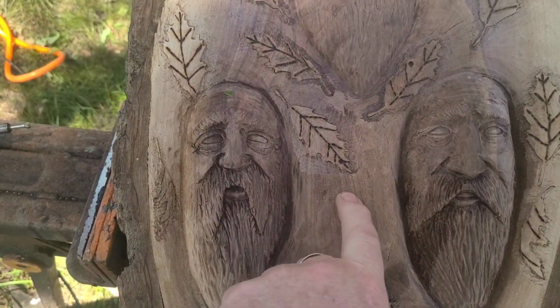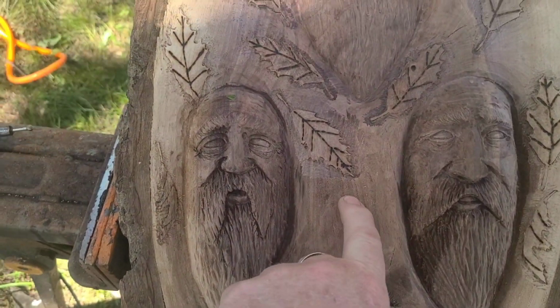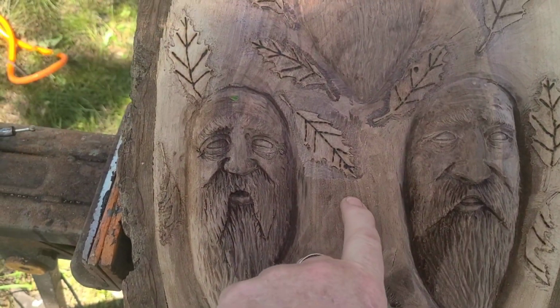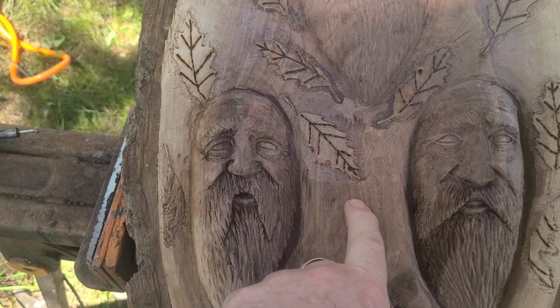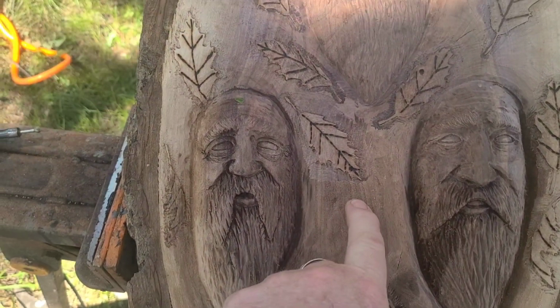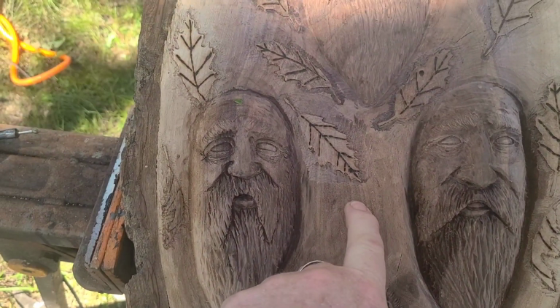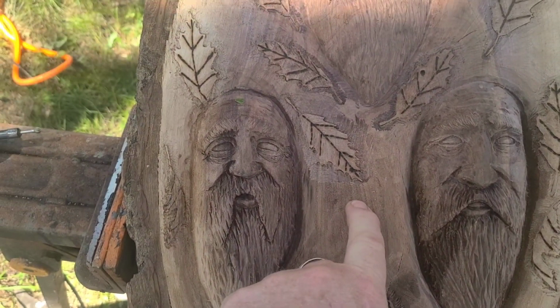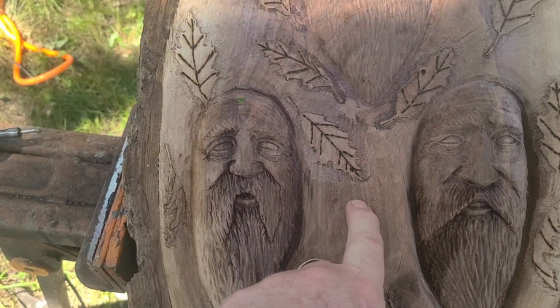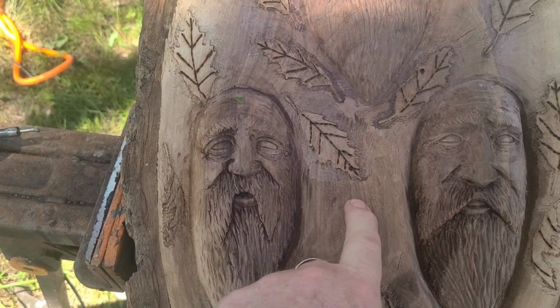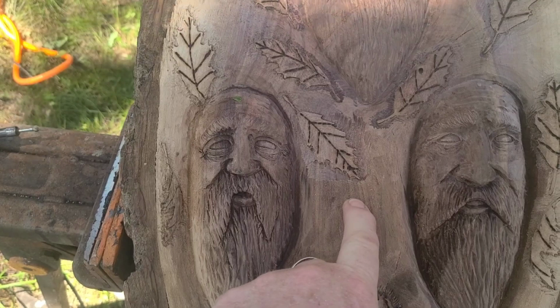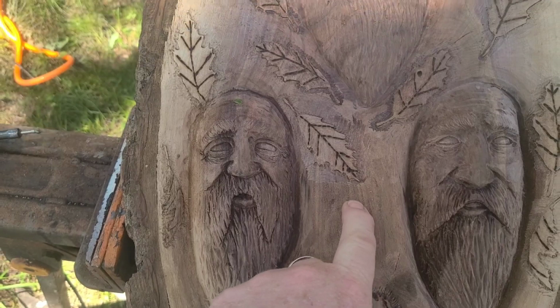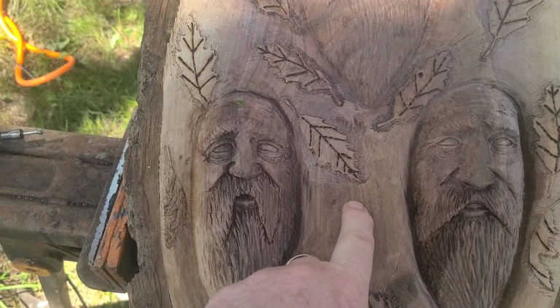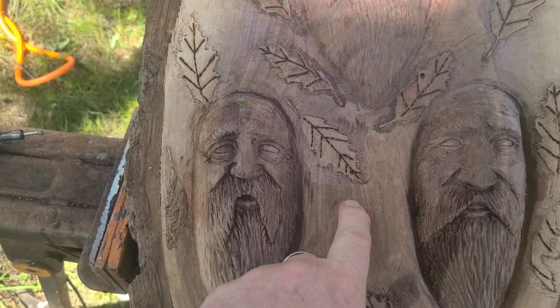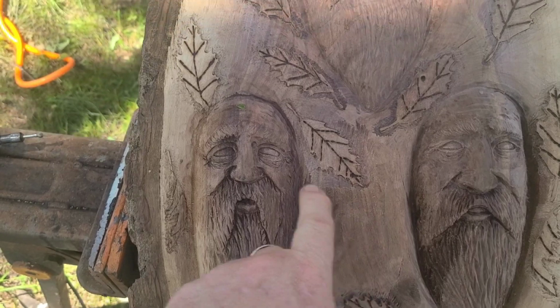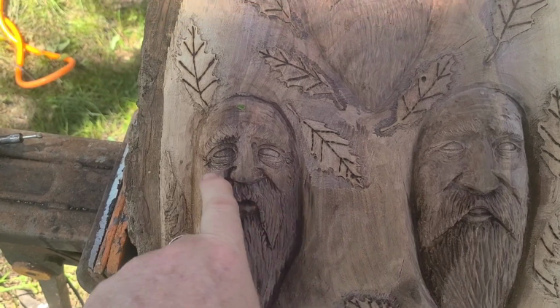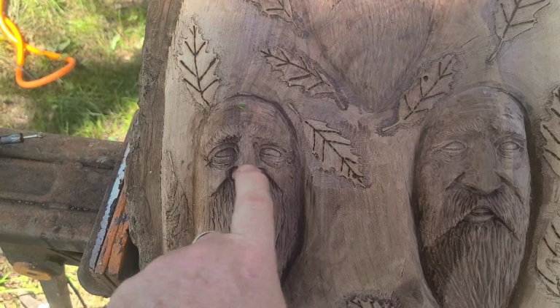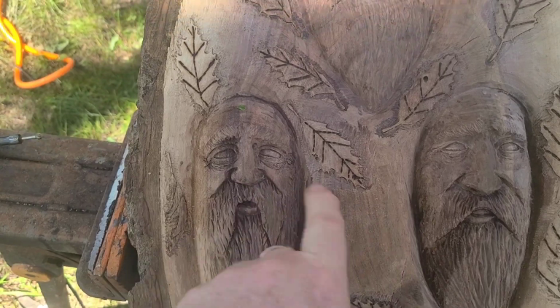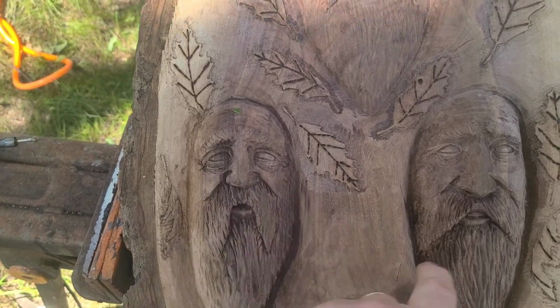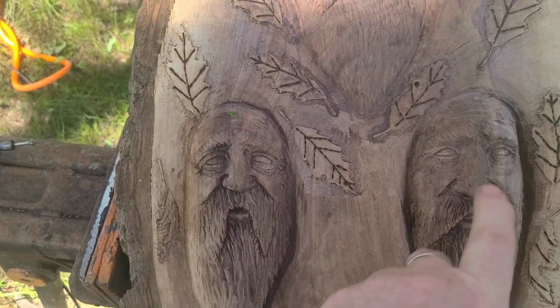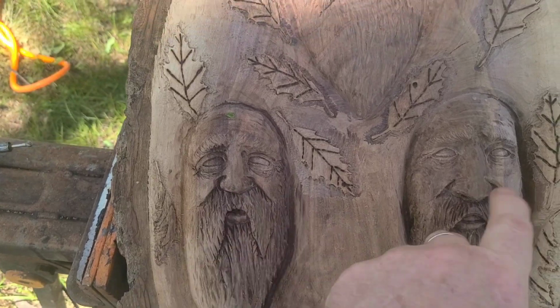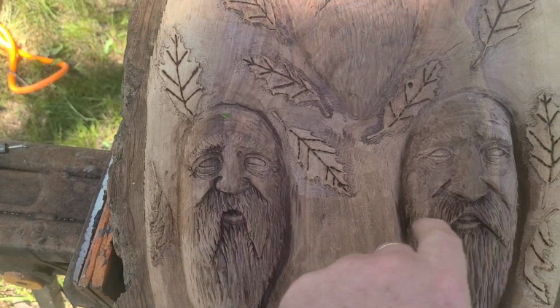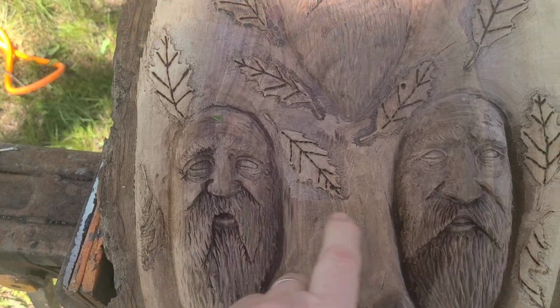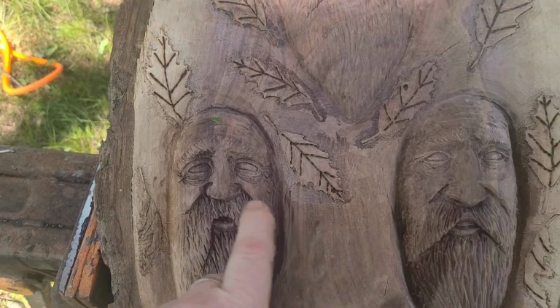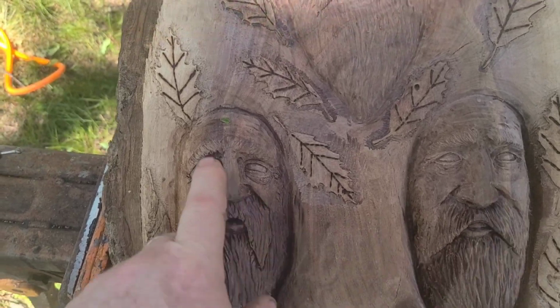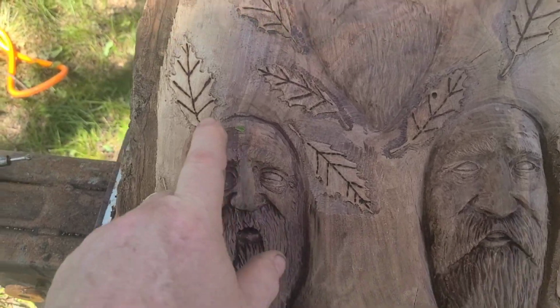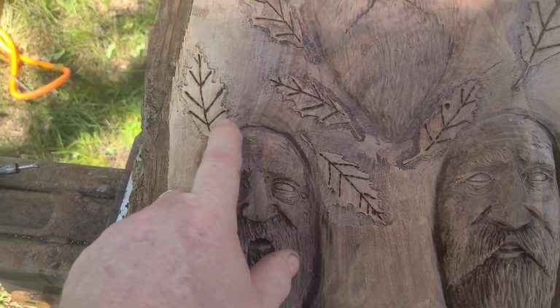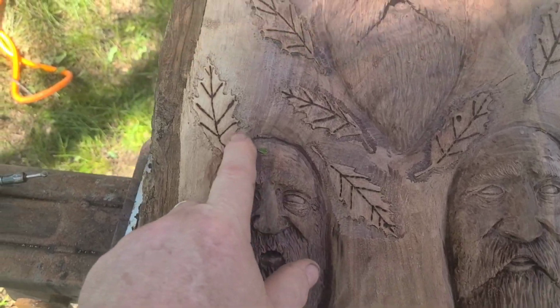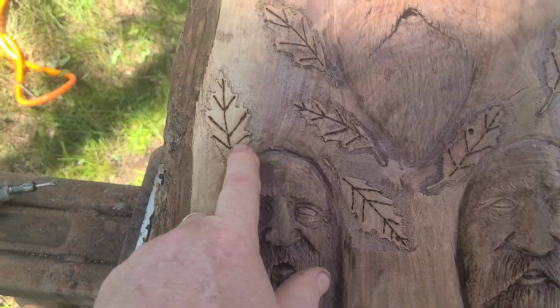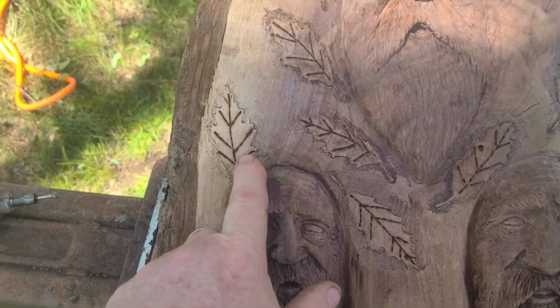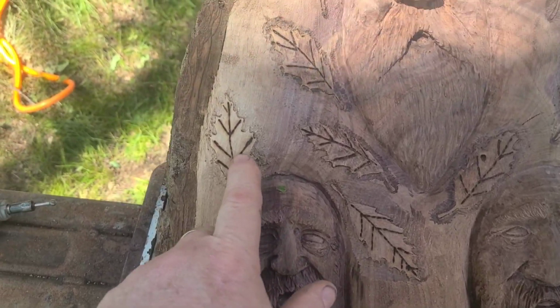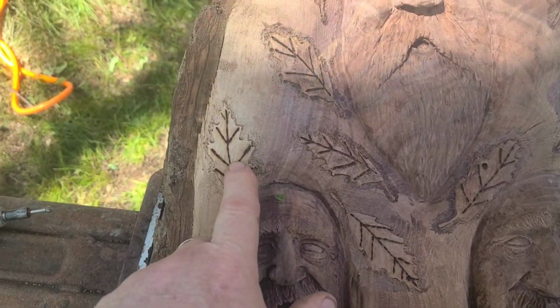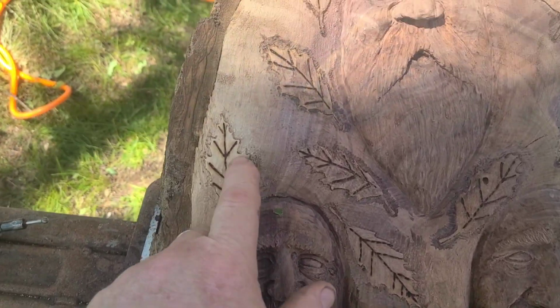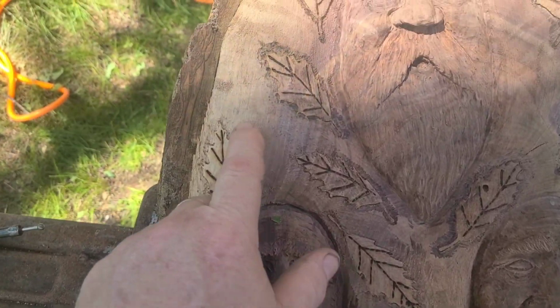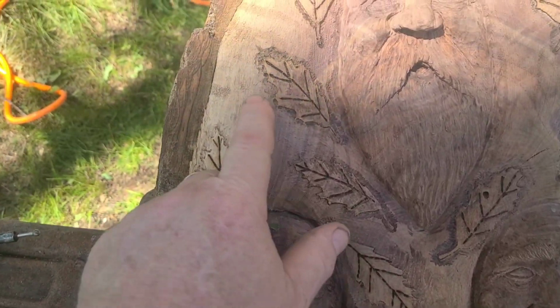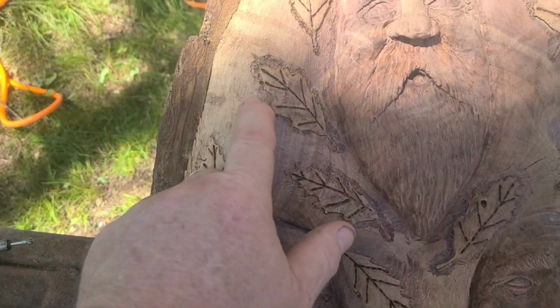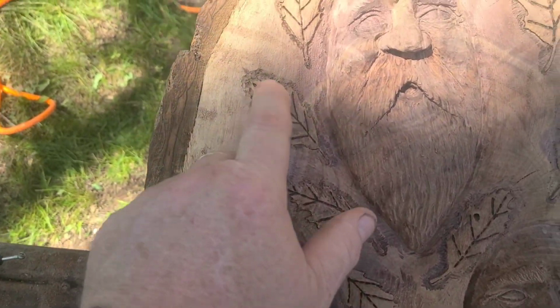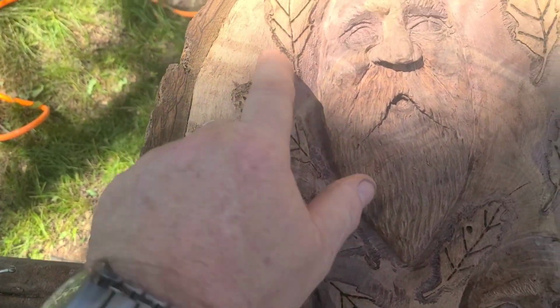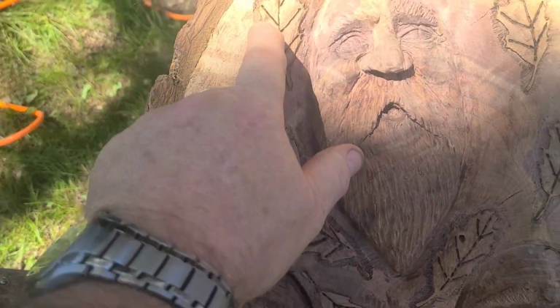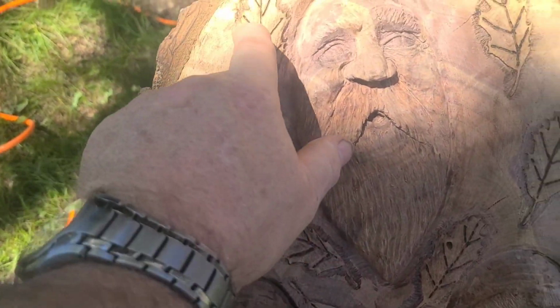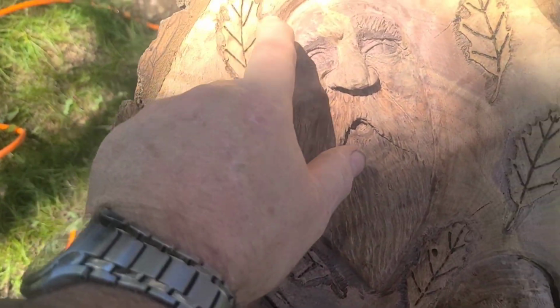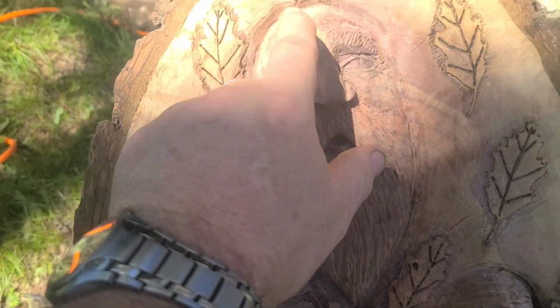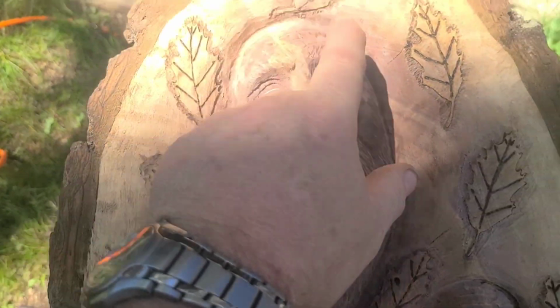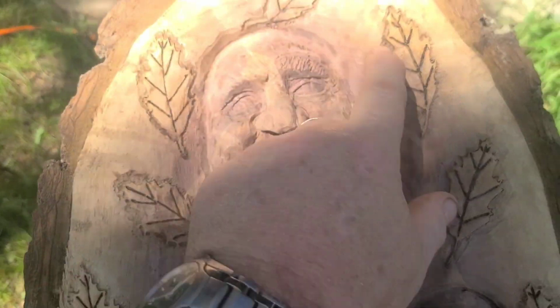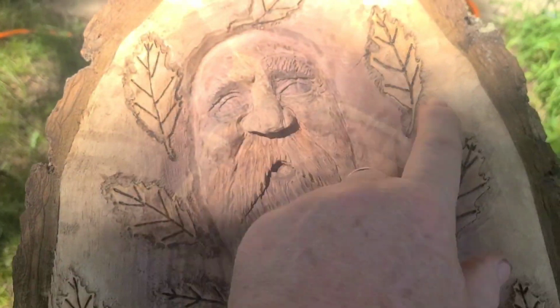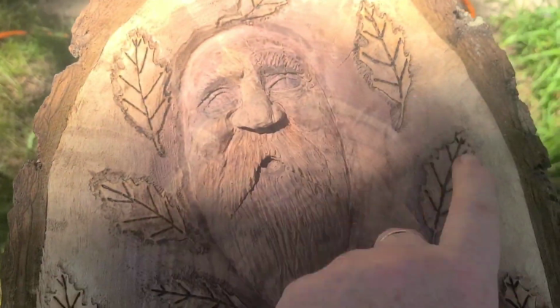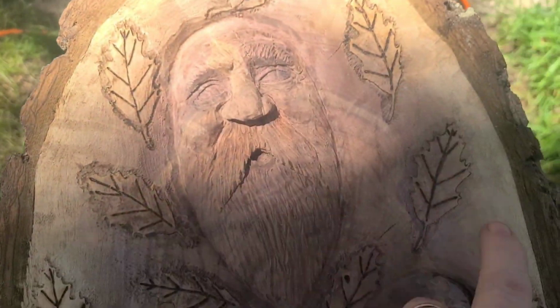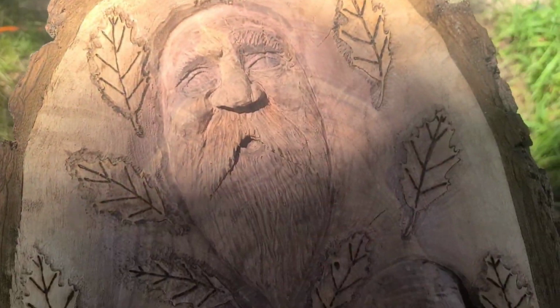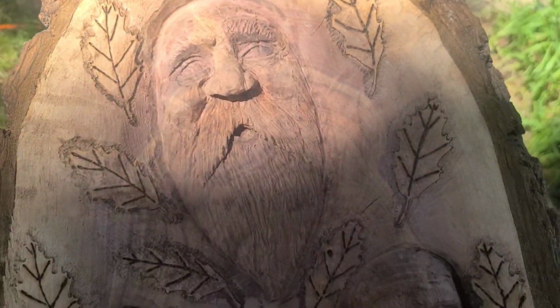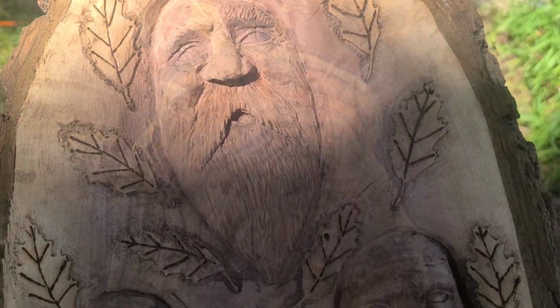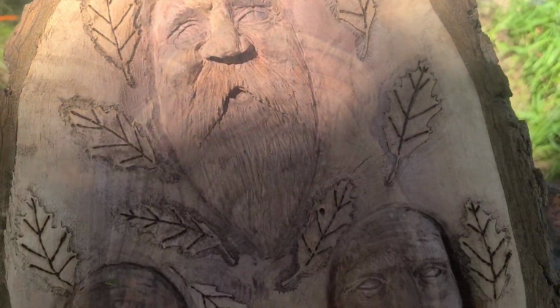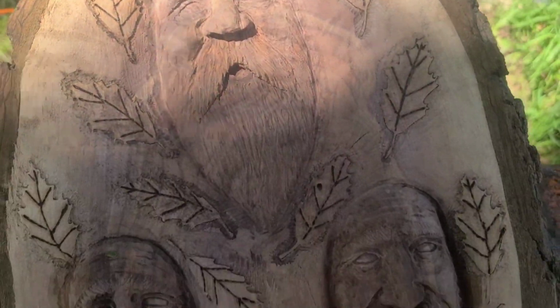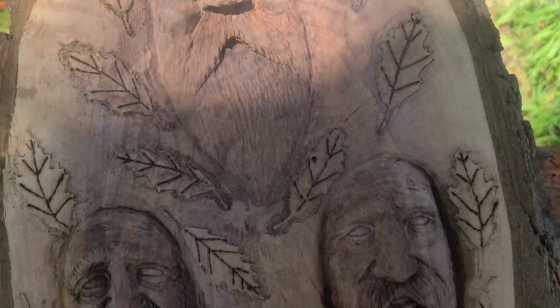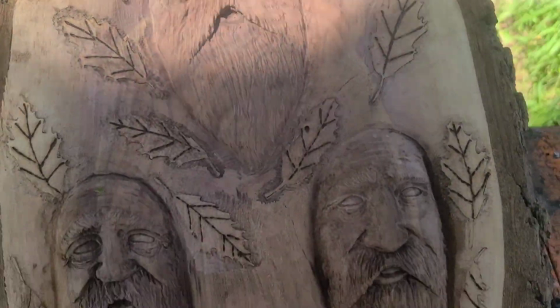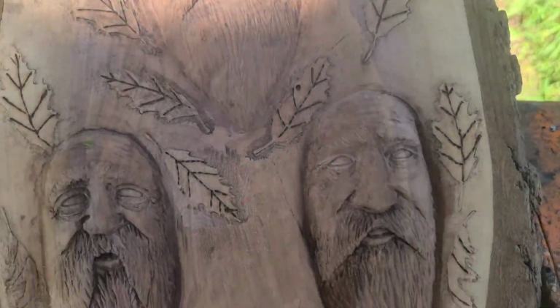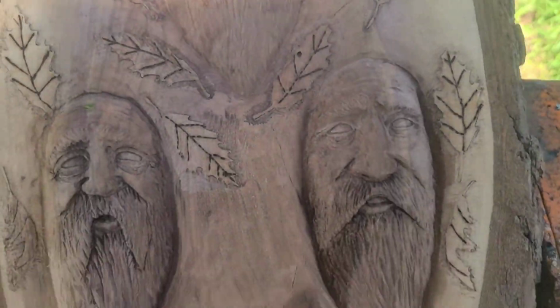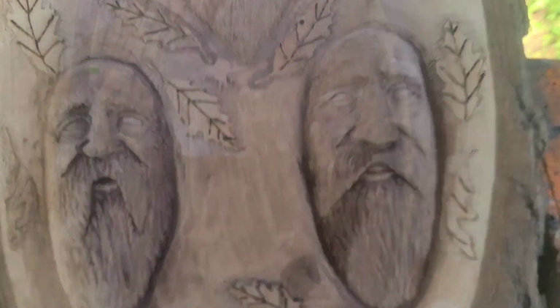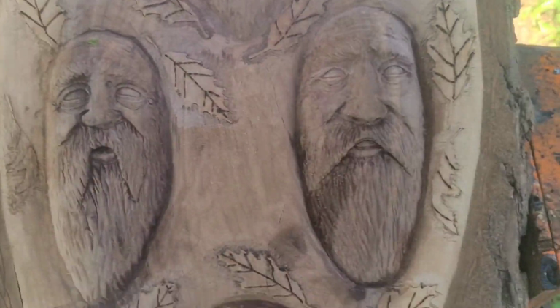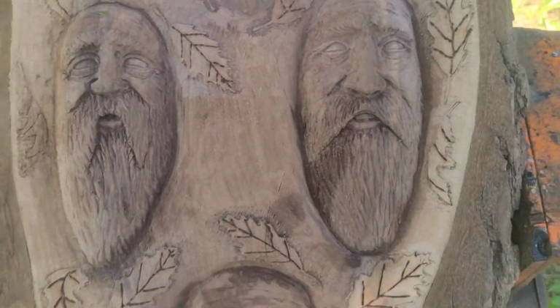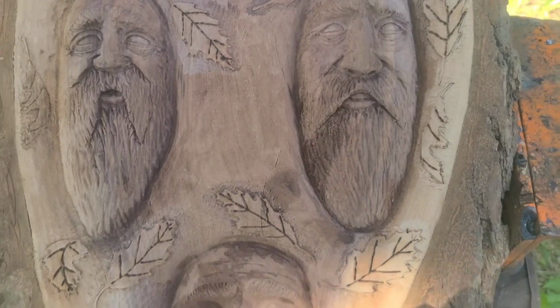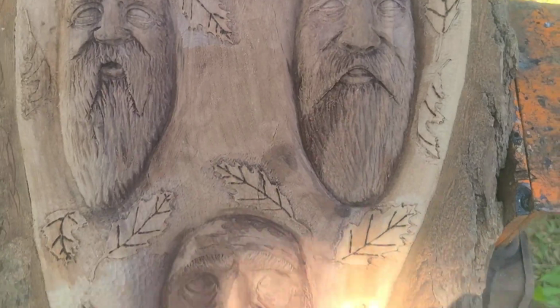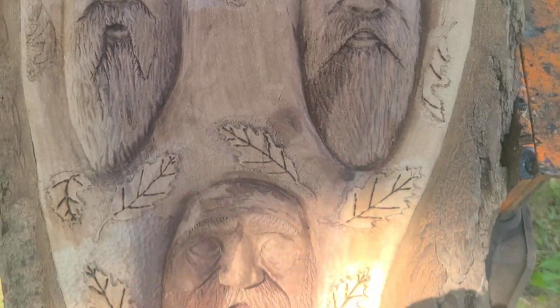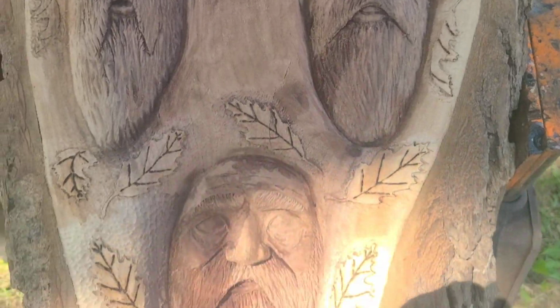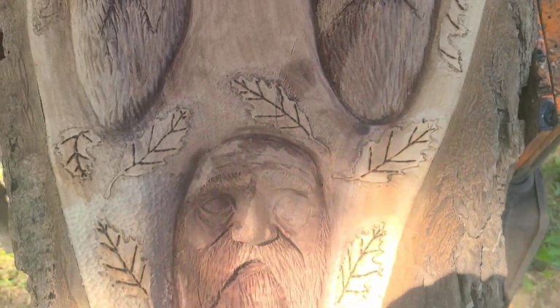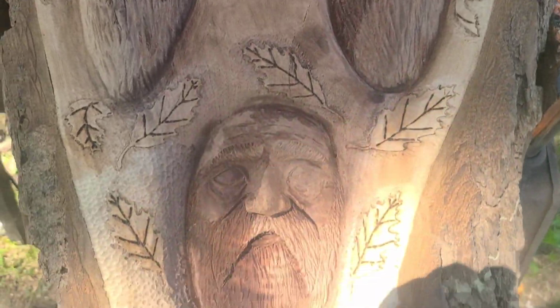We drilled a hole through there and then the hands will extend out. We also carved in a bunch of these leaves.